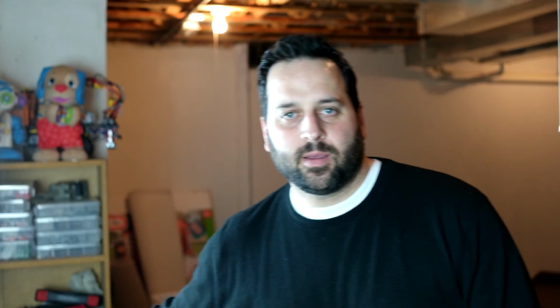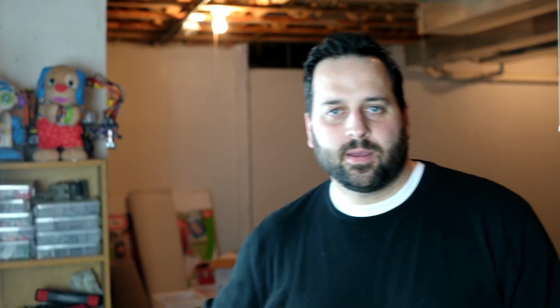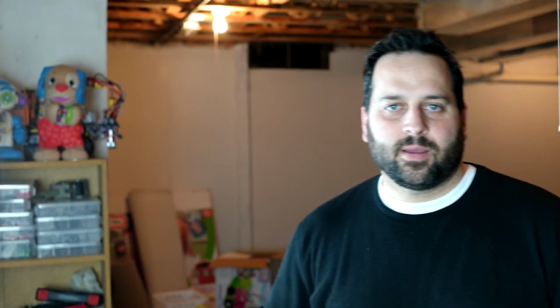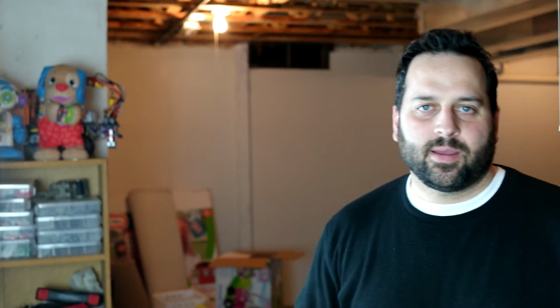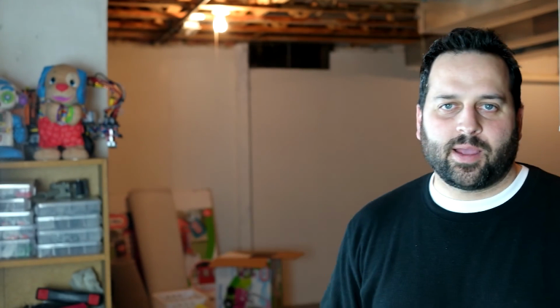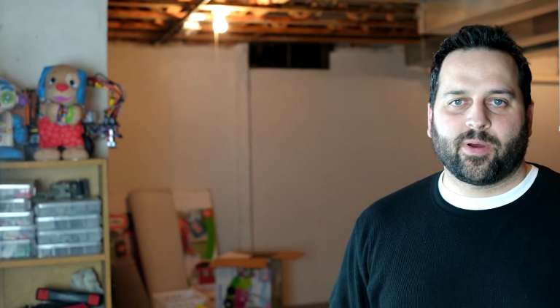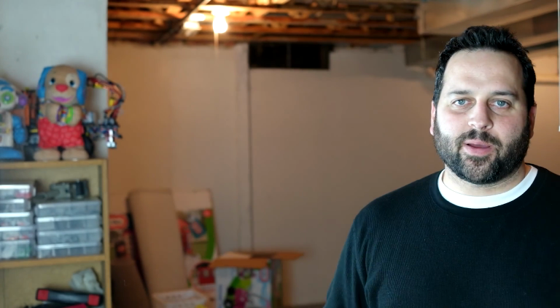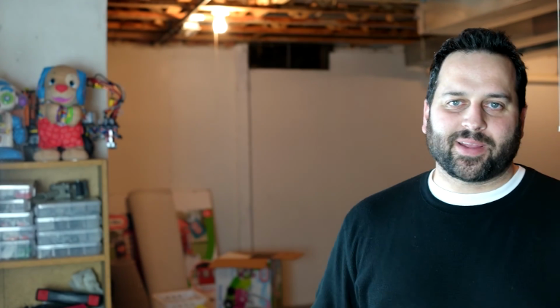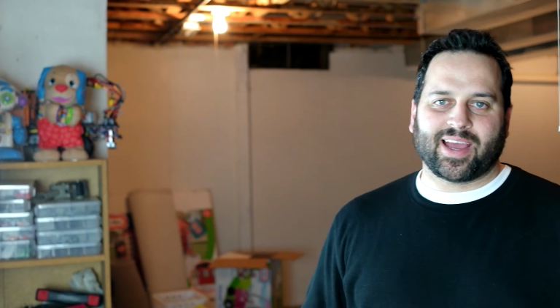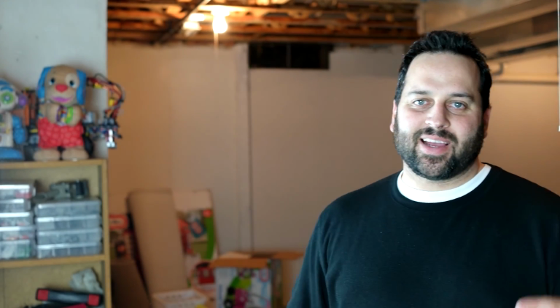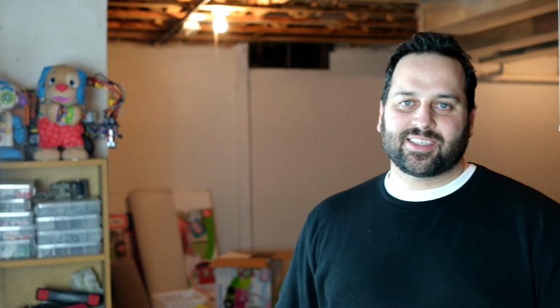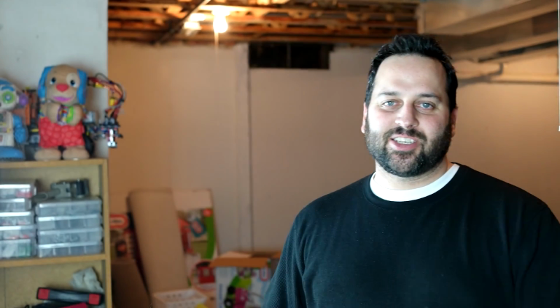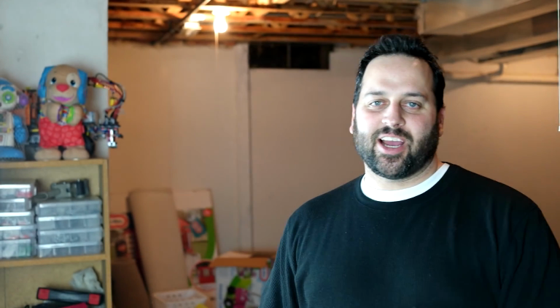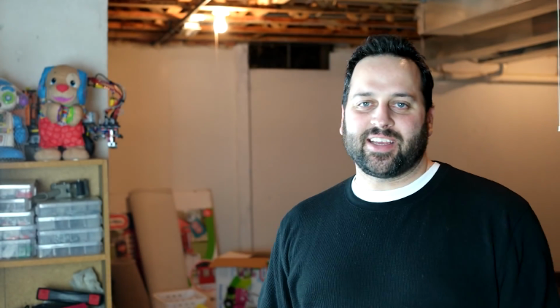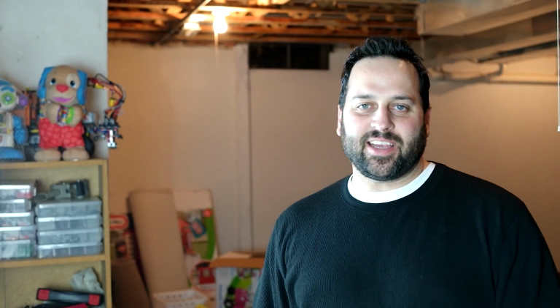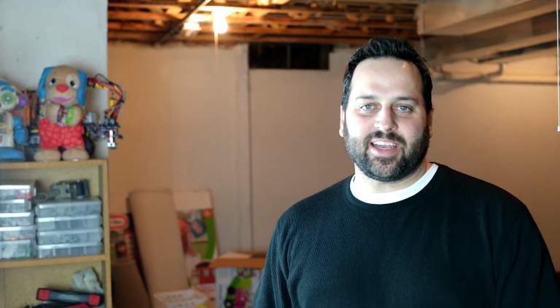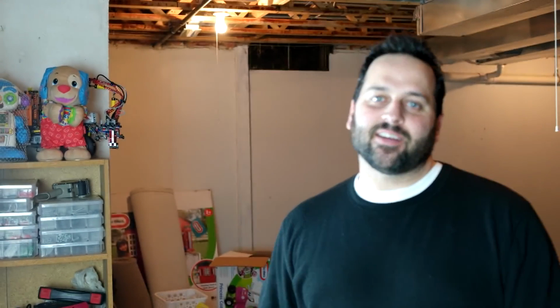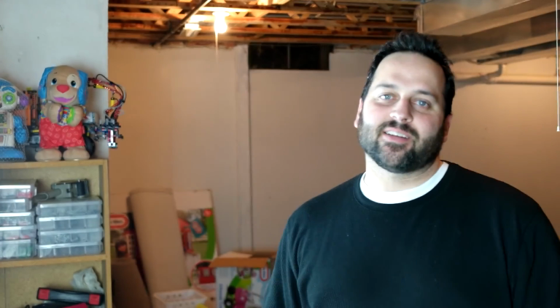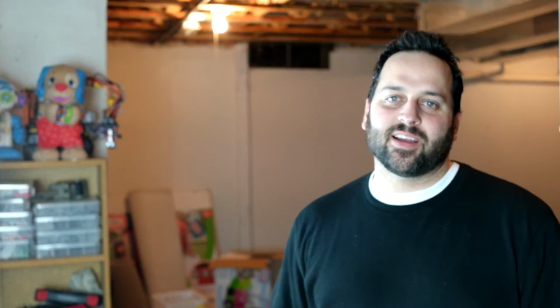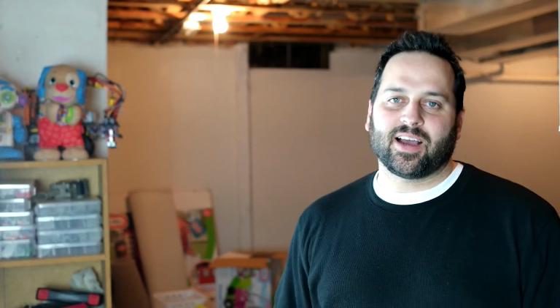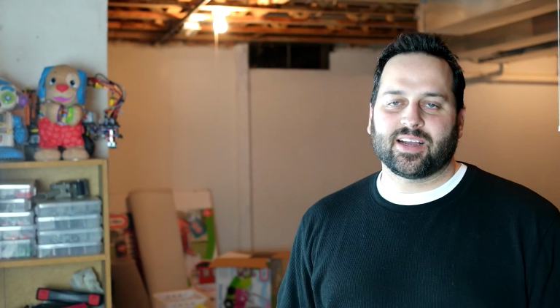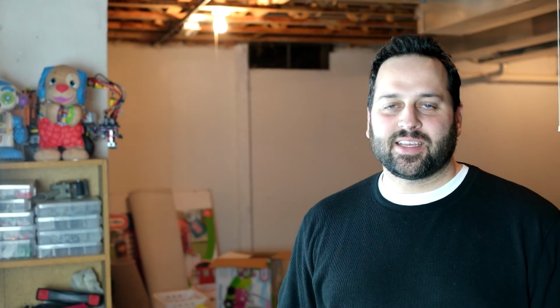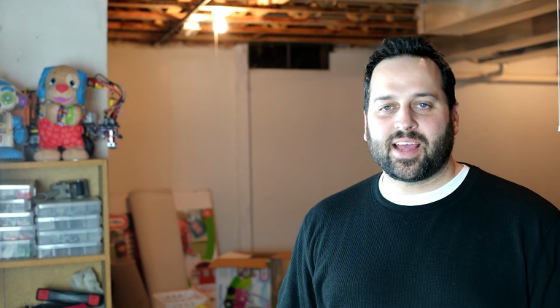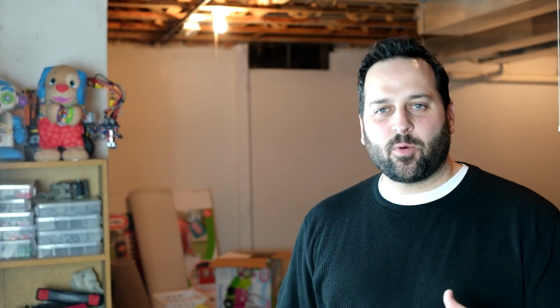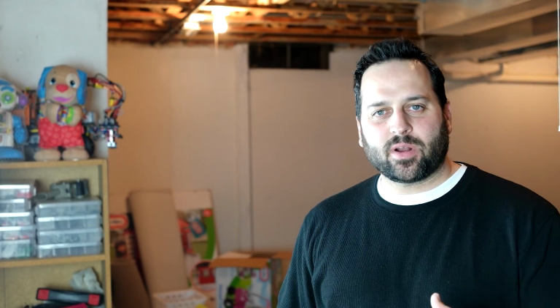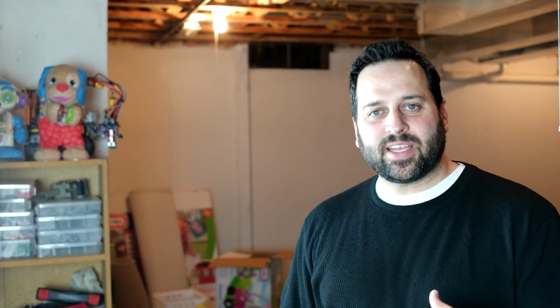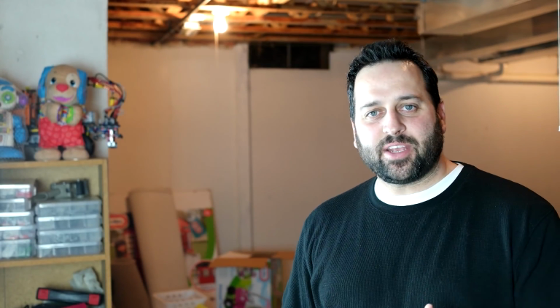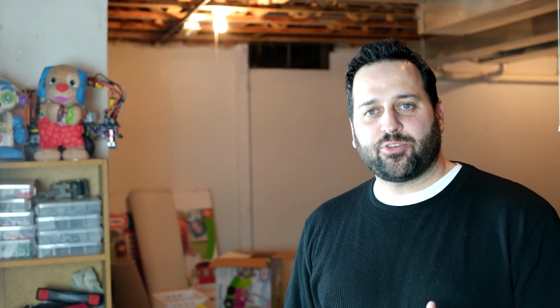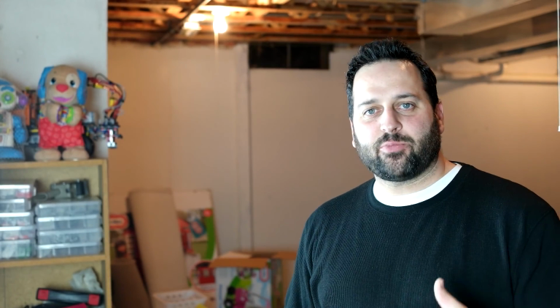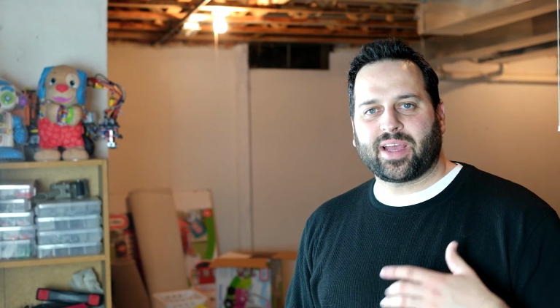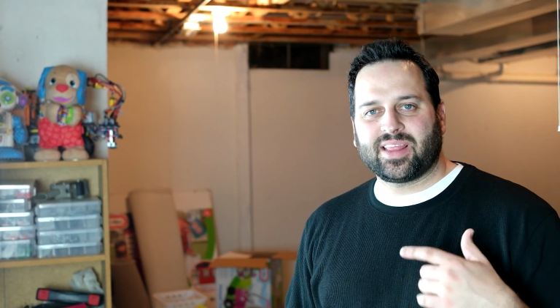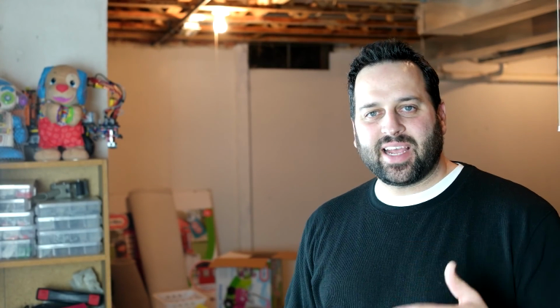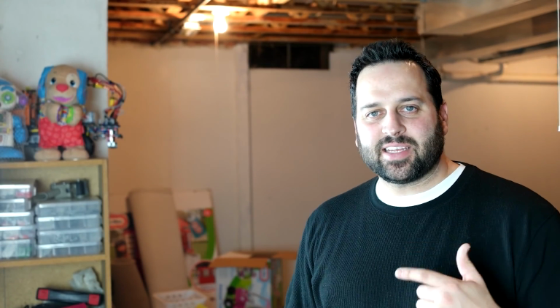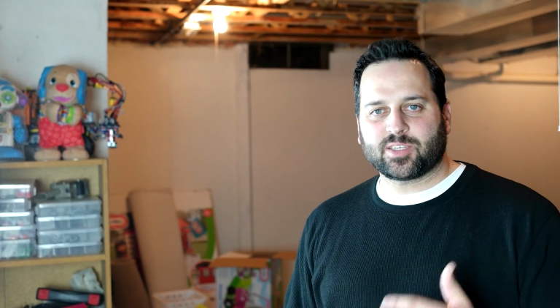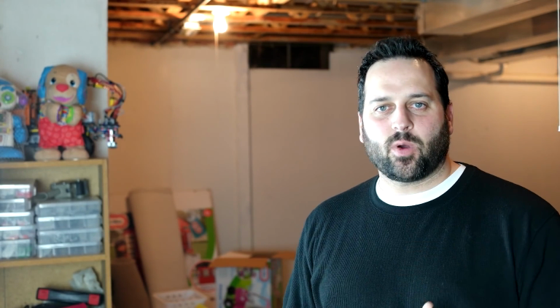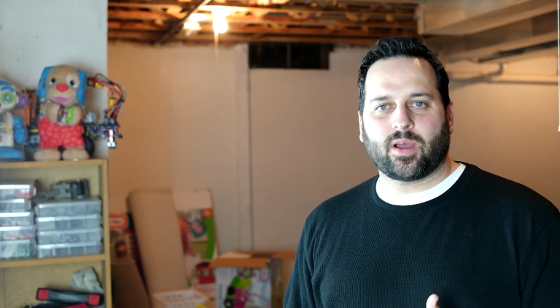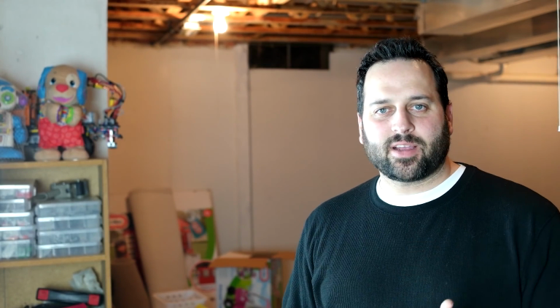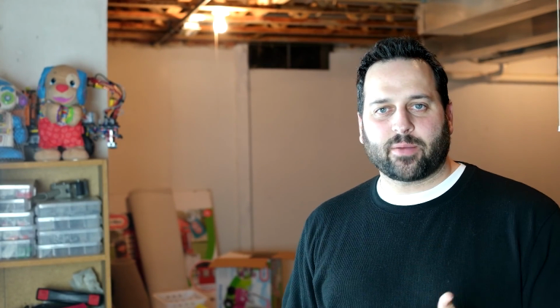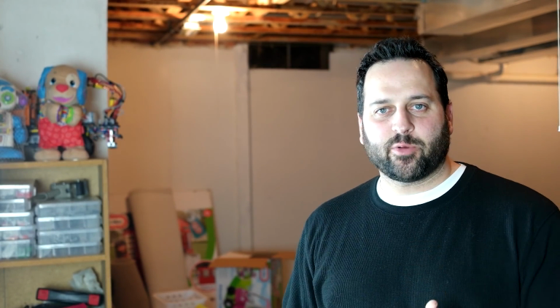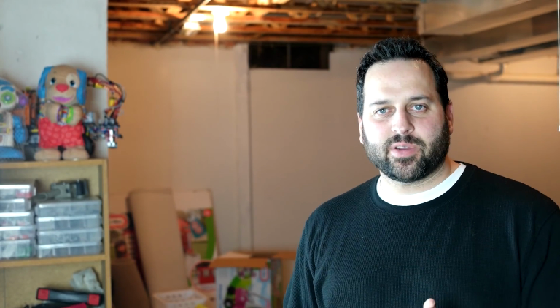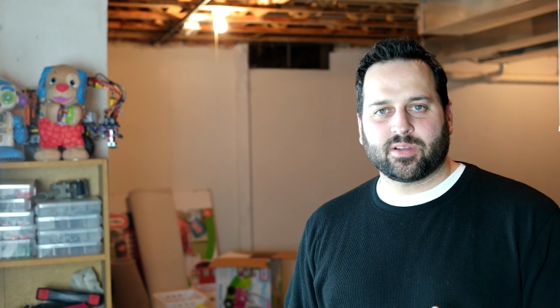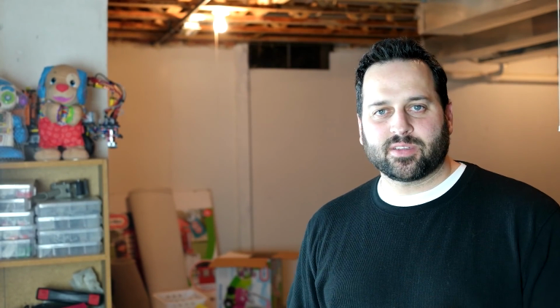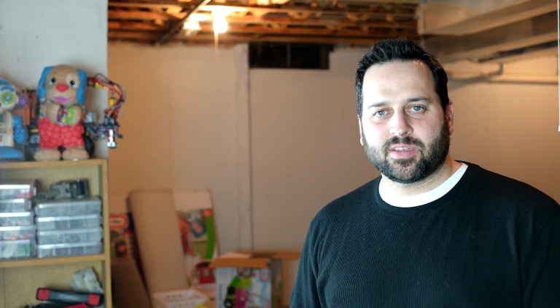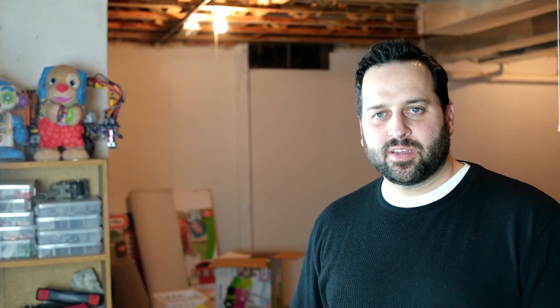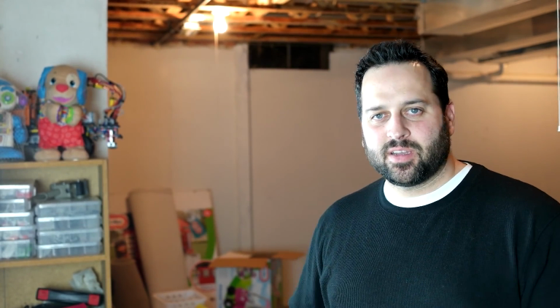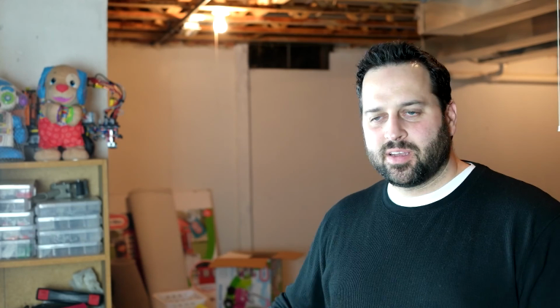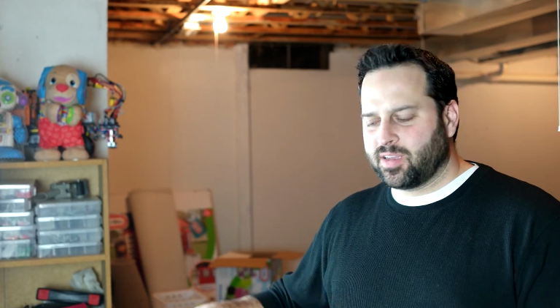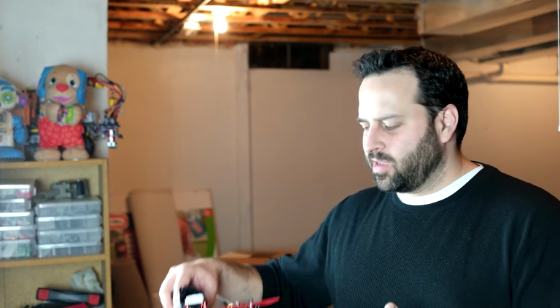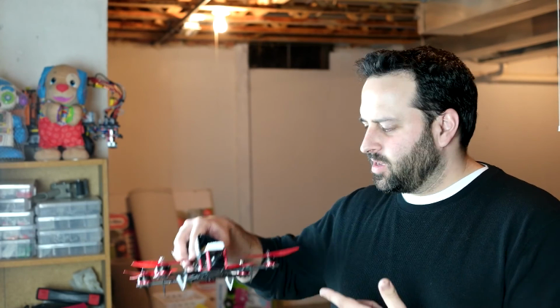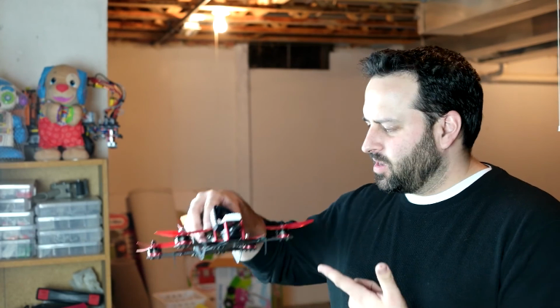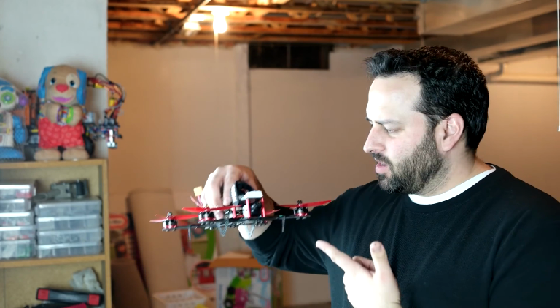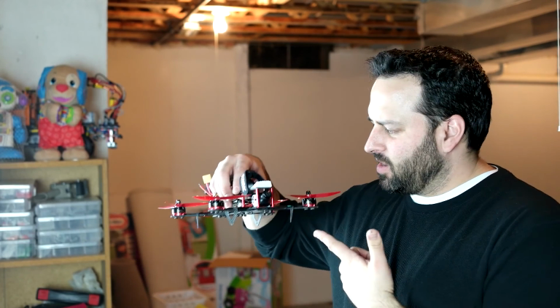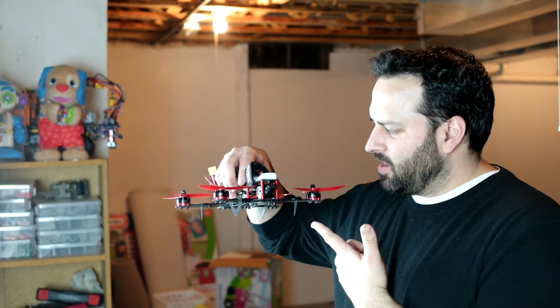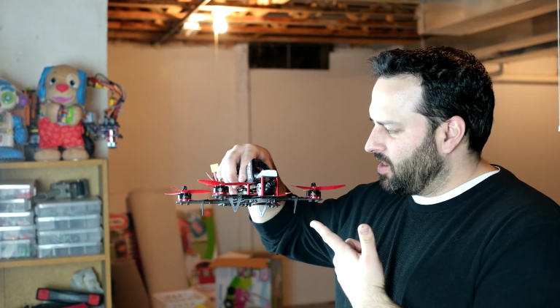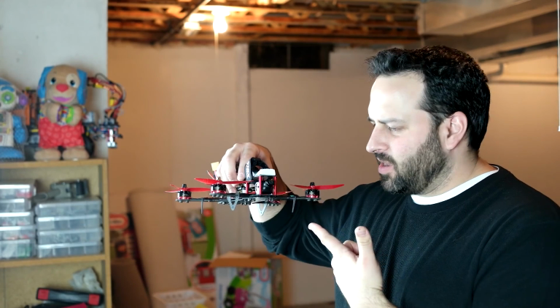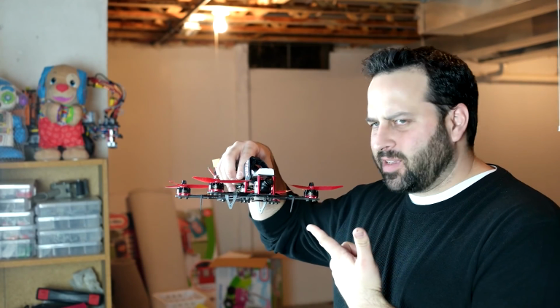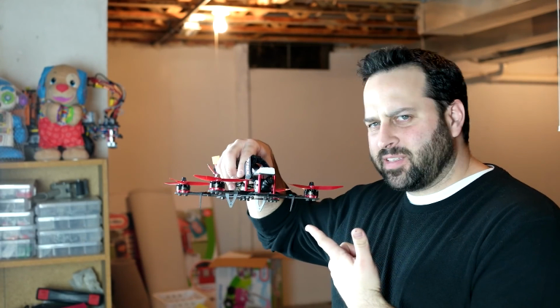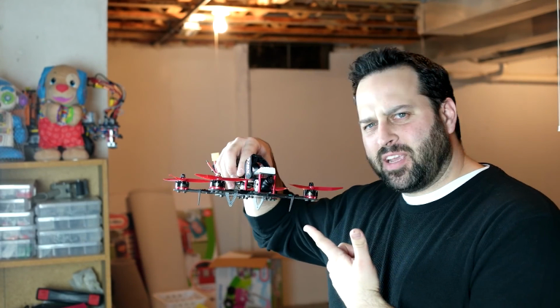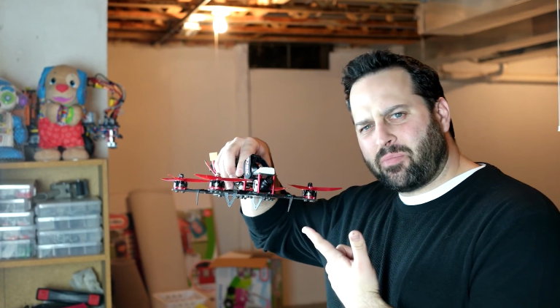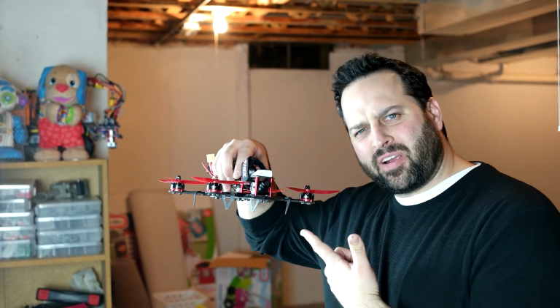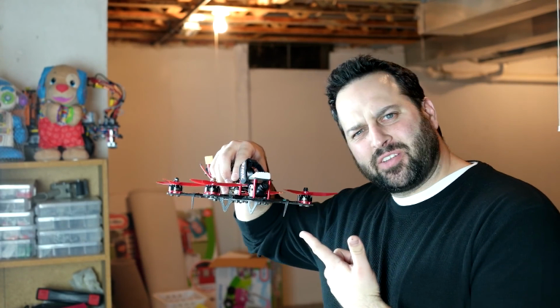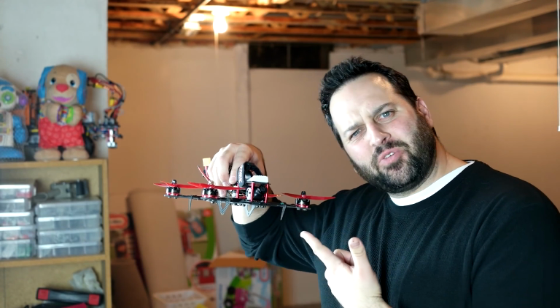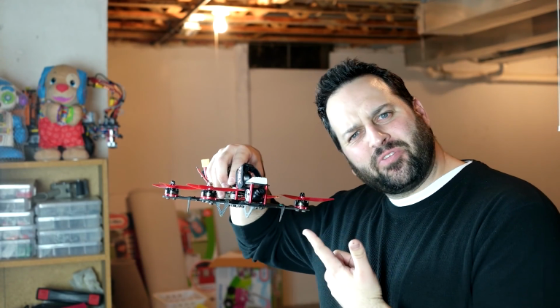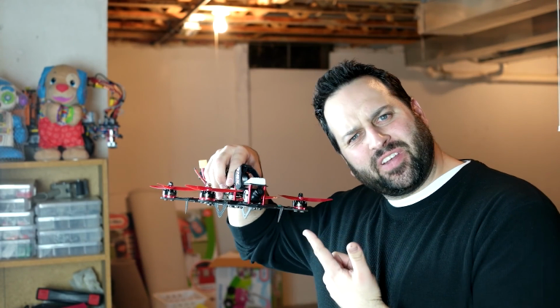Hey, what up guys? Johnny here. Today I want to take you to my latest quadcopter build, a ZMR250.